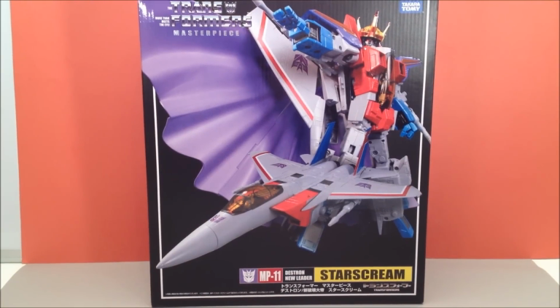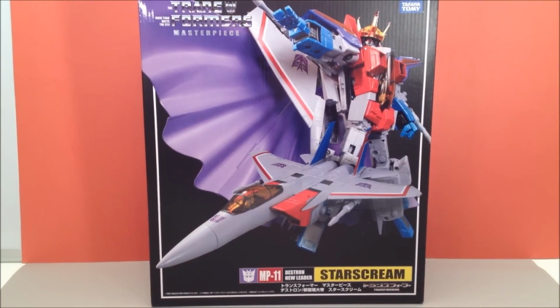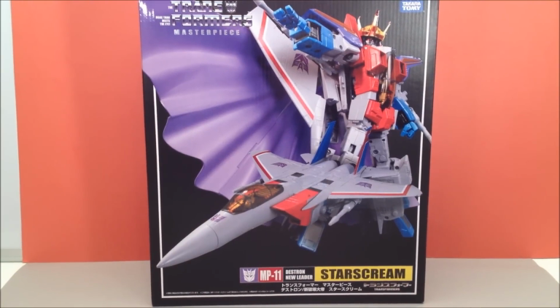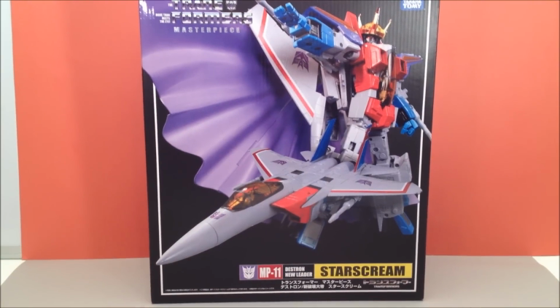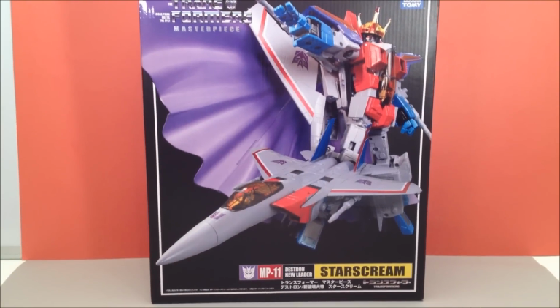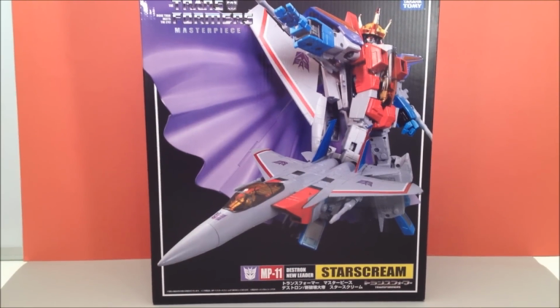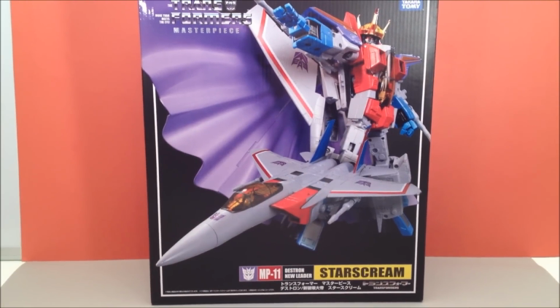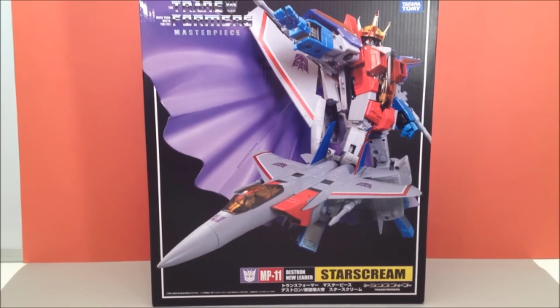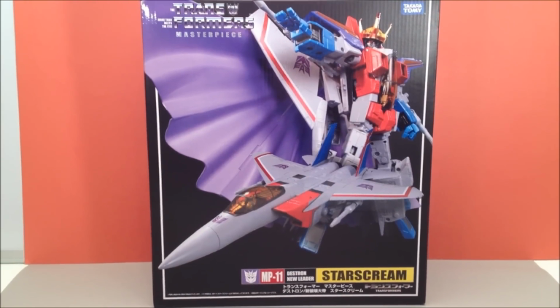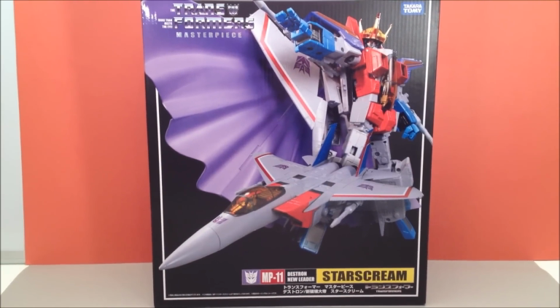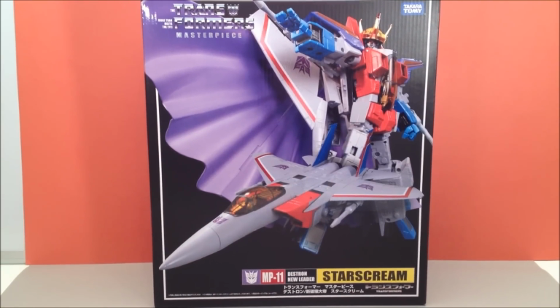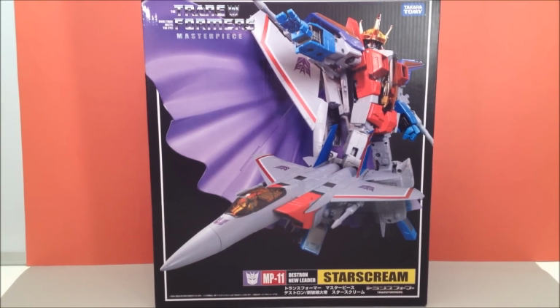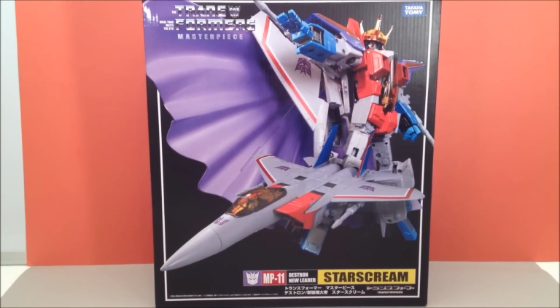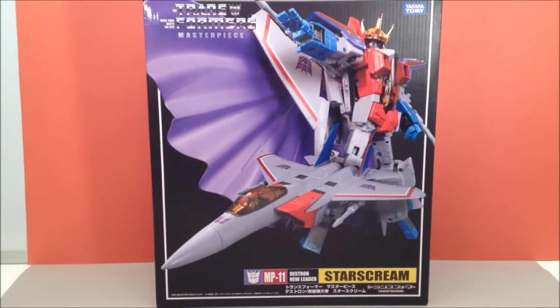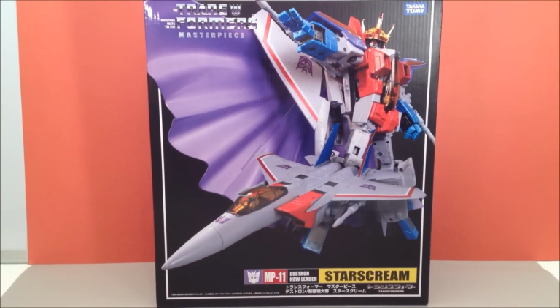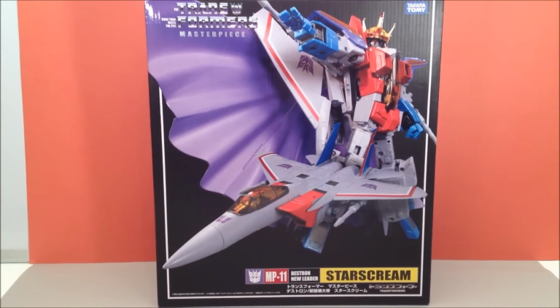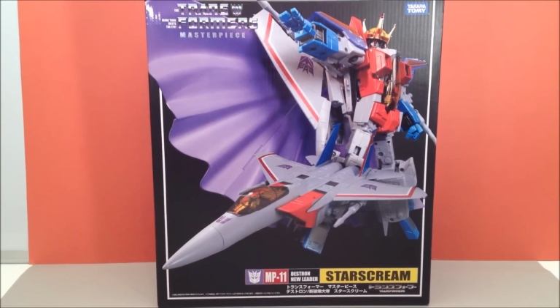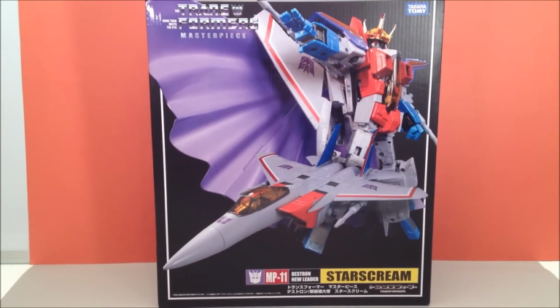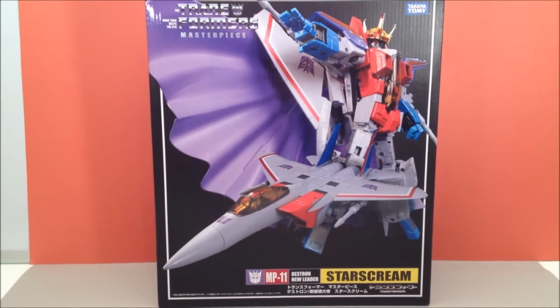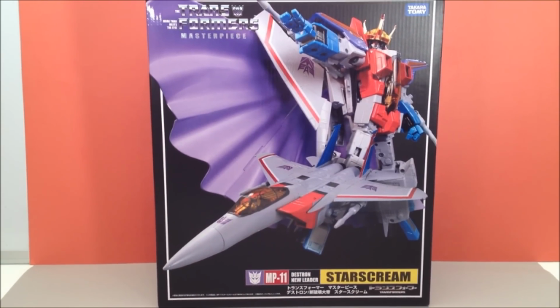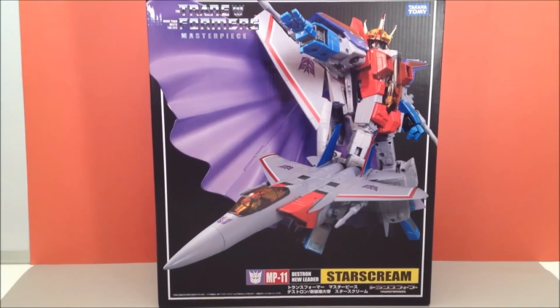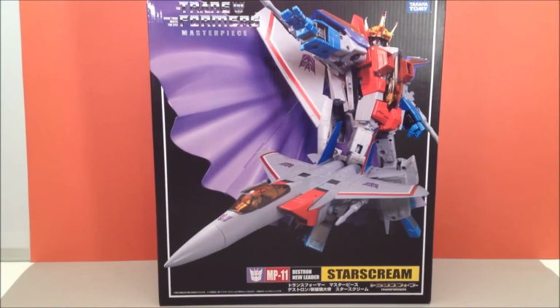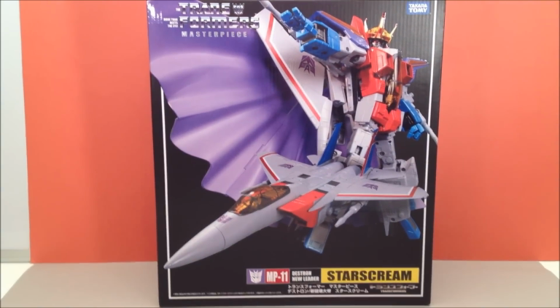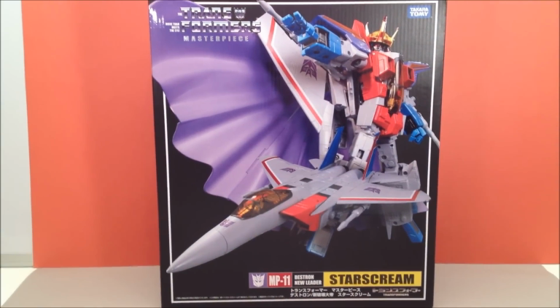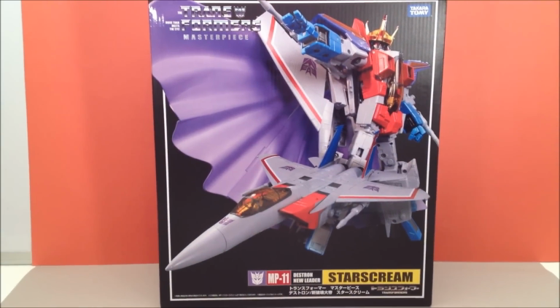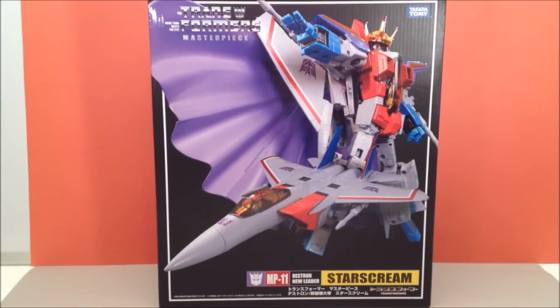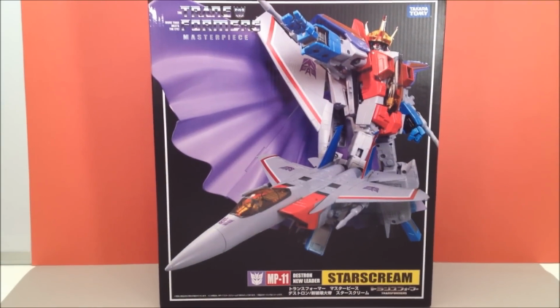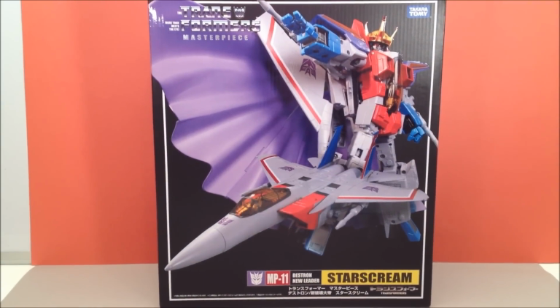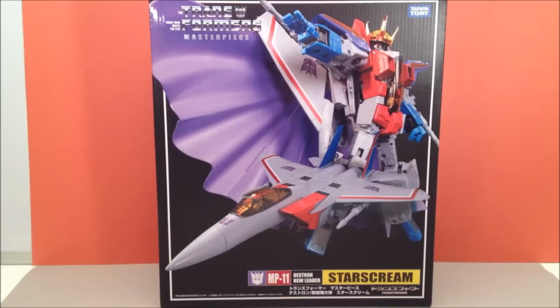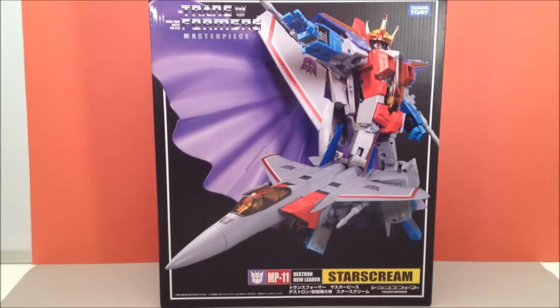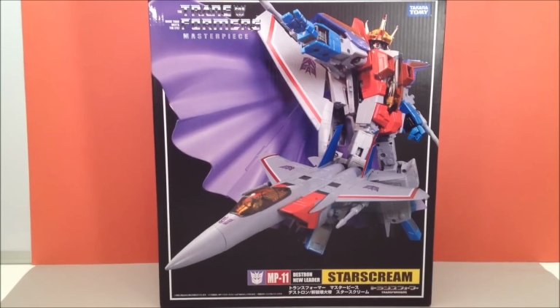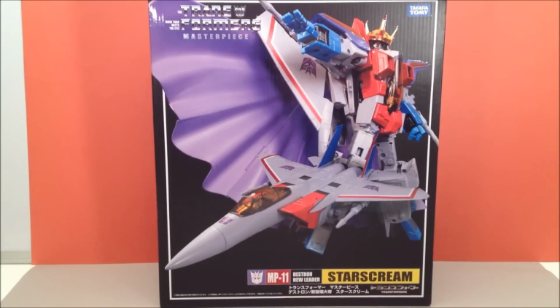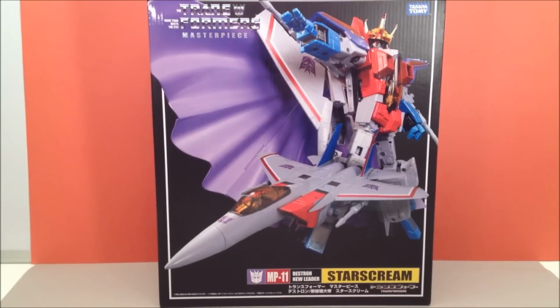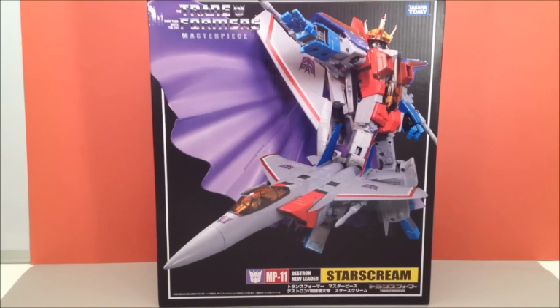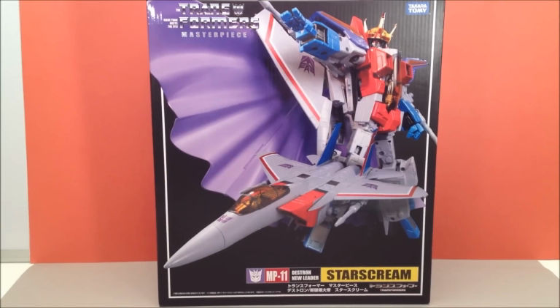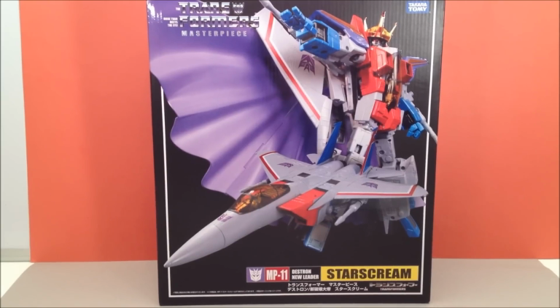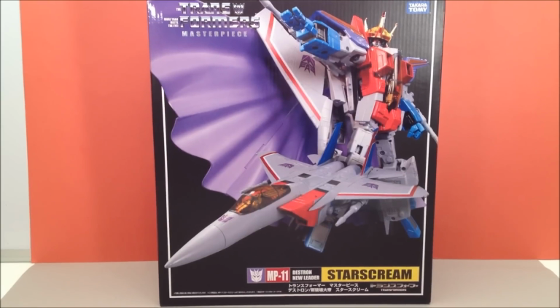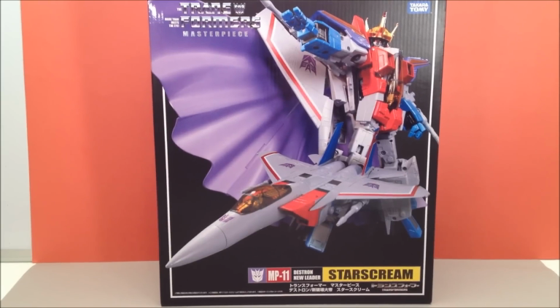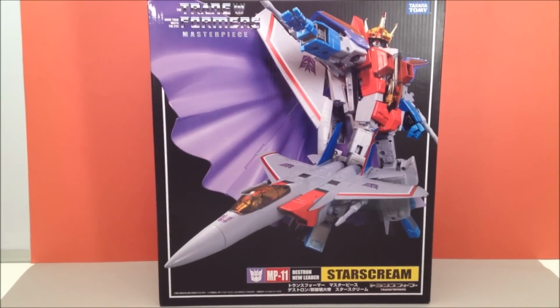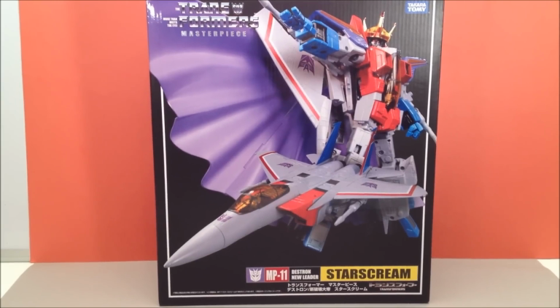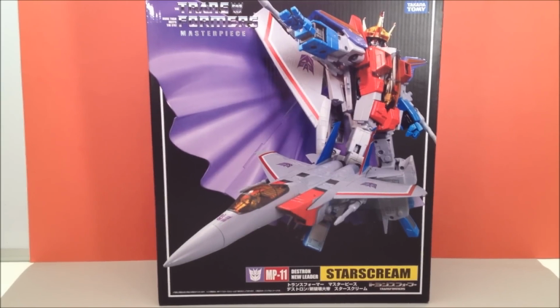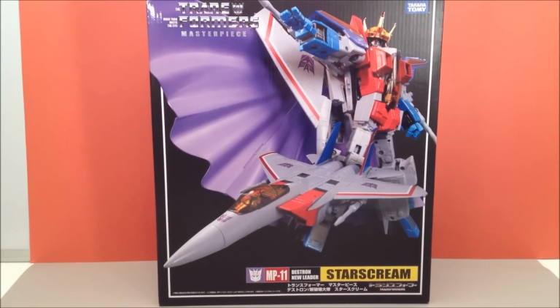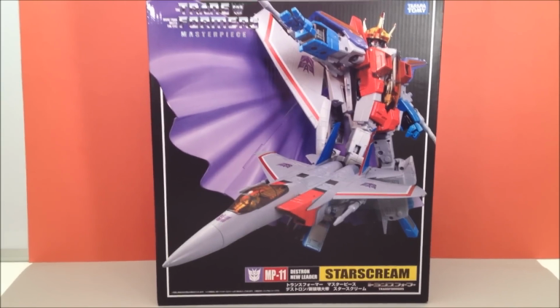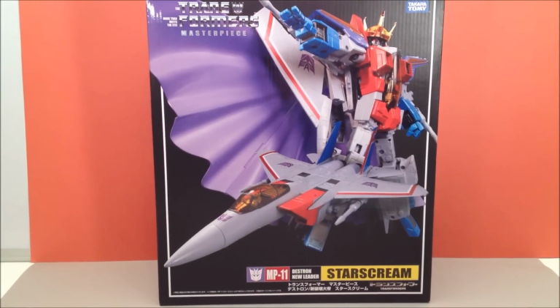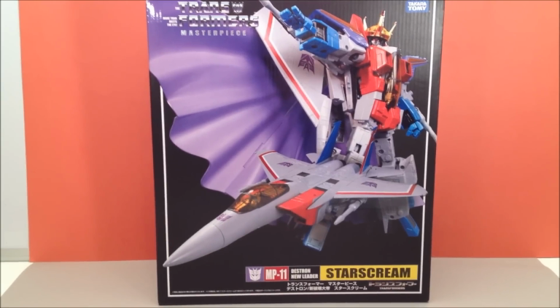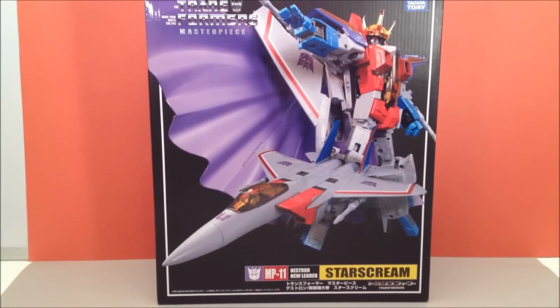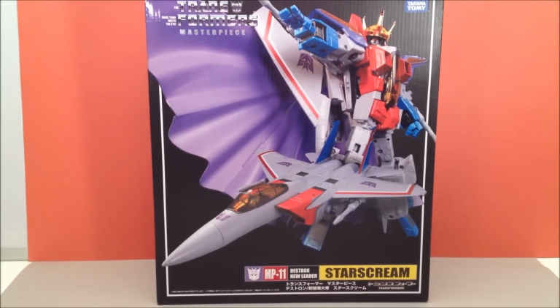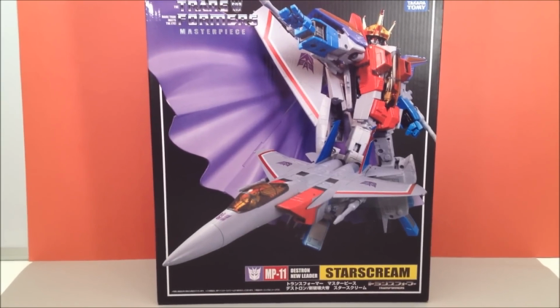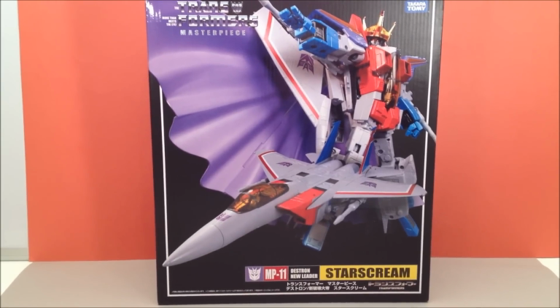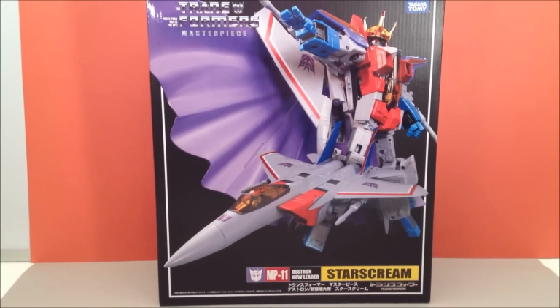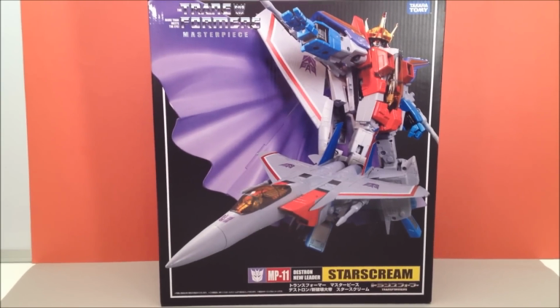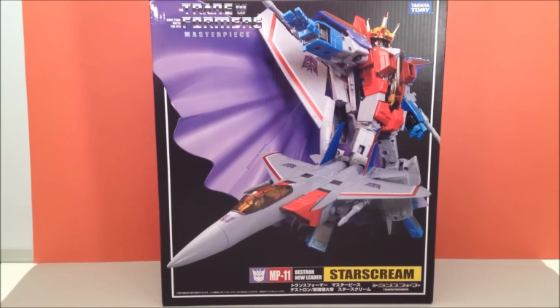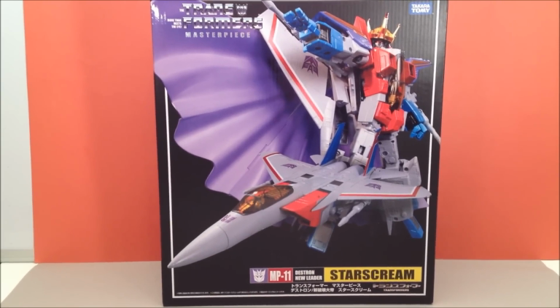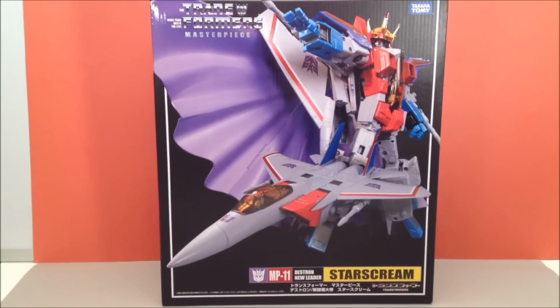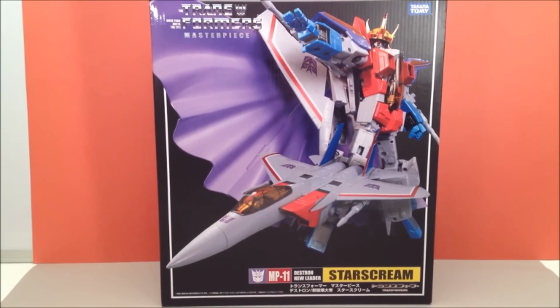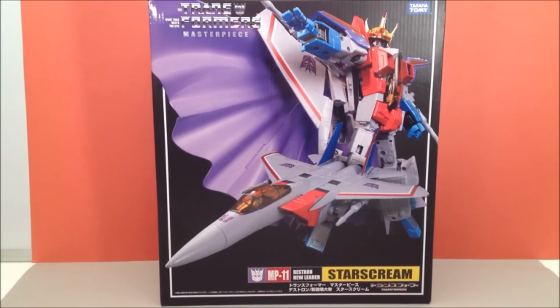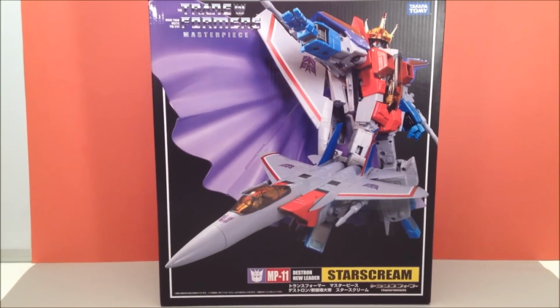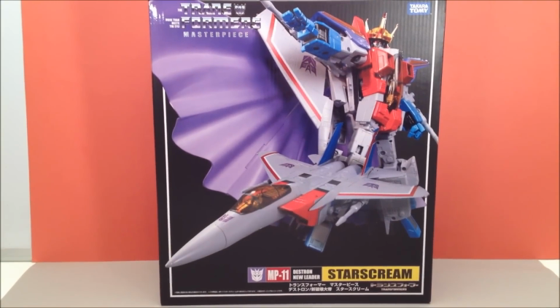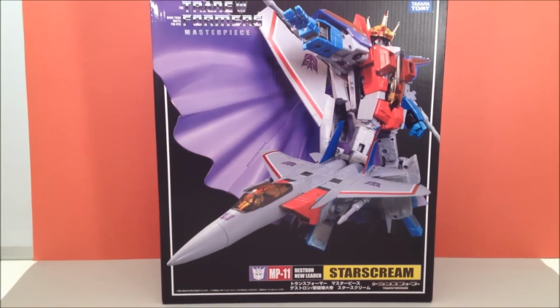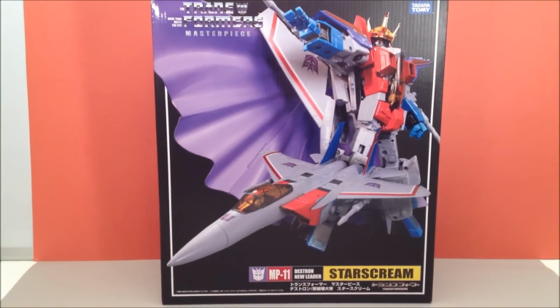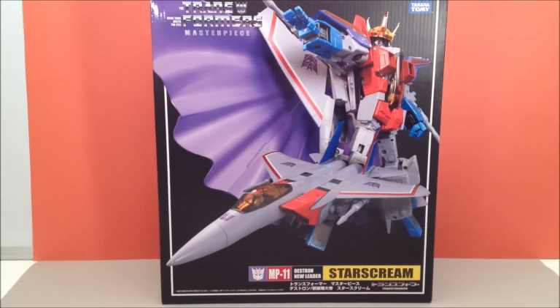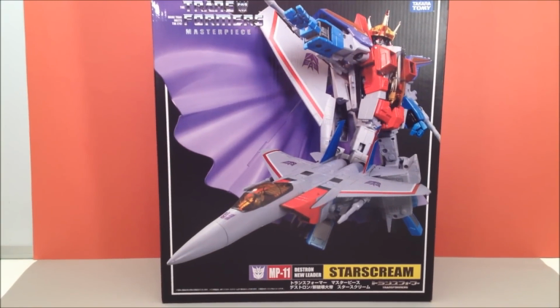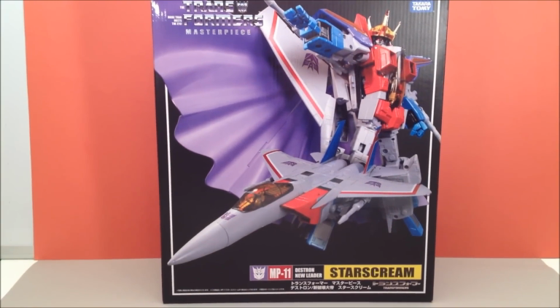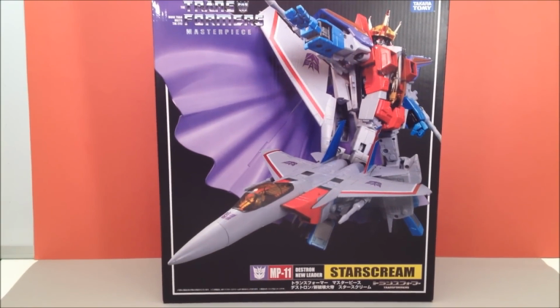How's it going YouTube? Mitch Santoni here with Transformers Masterpiece MP-11 Coronation Starscream.